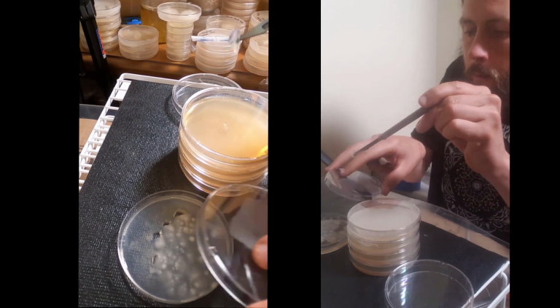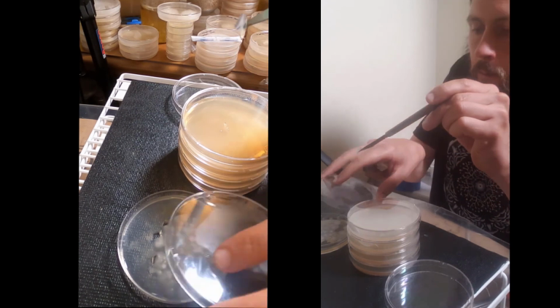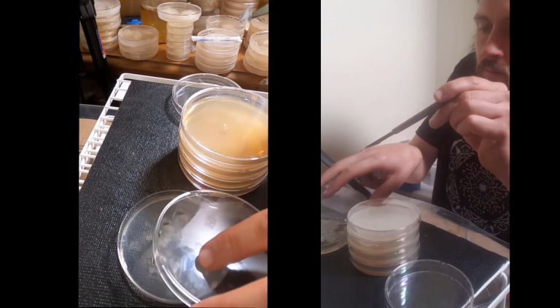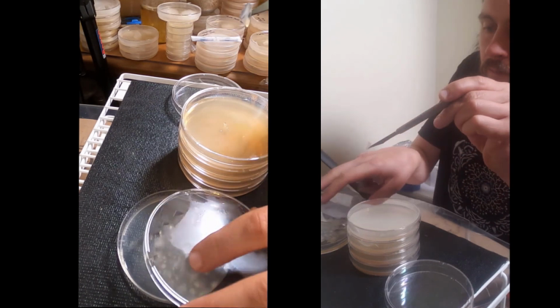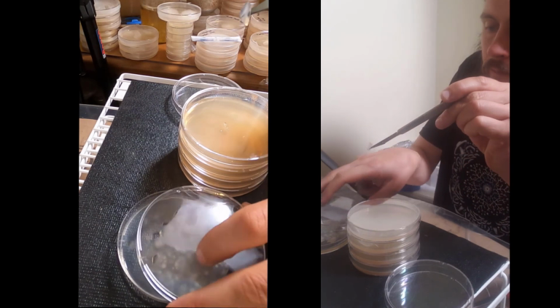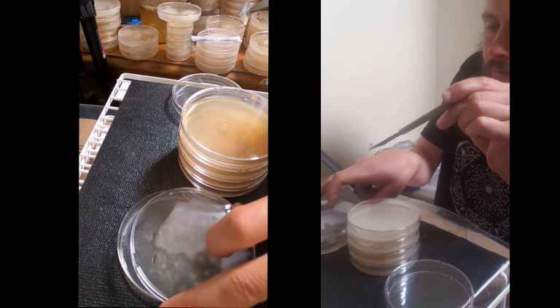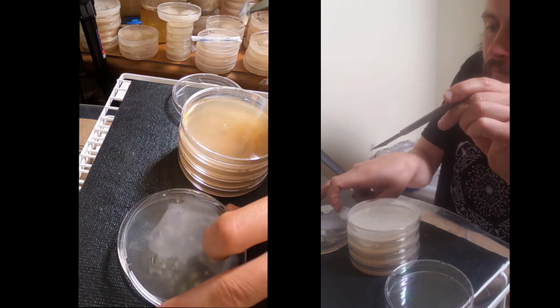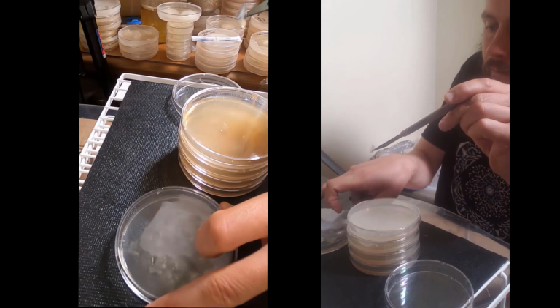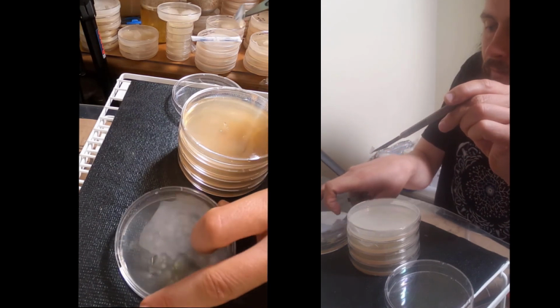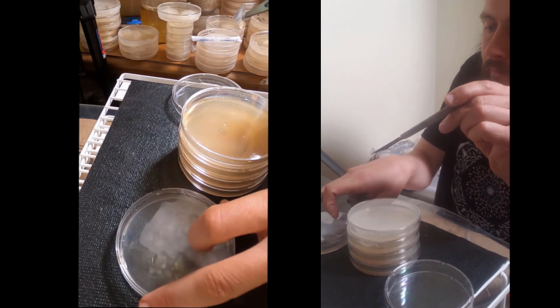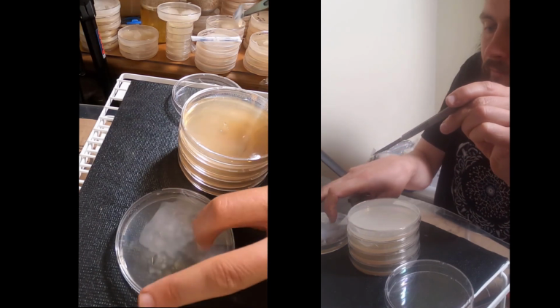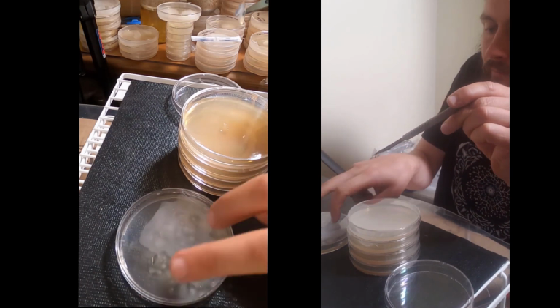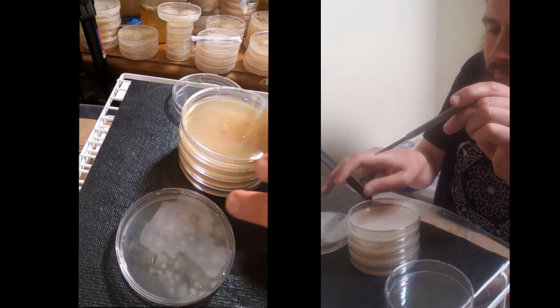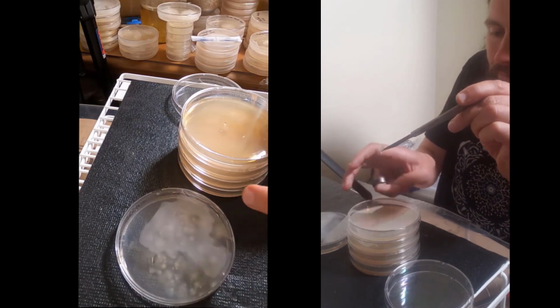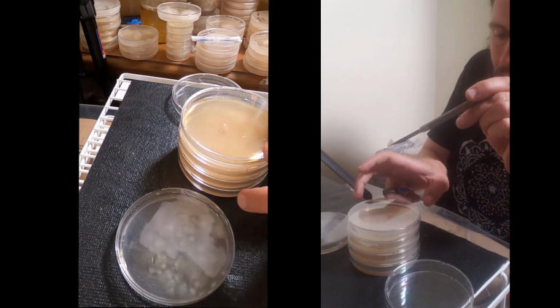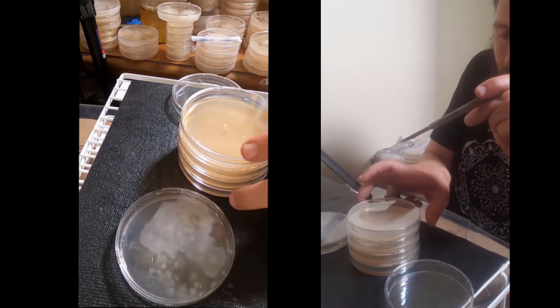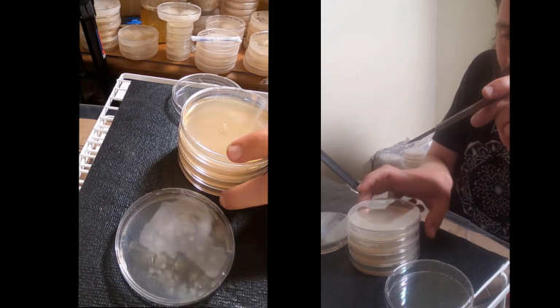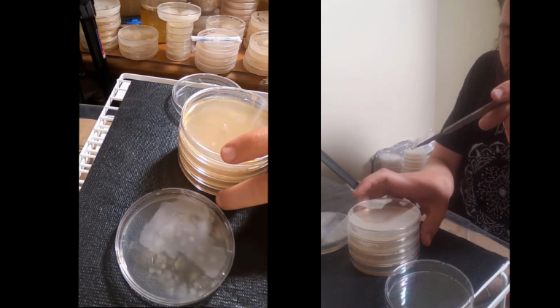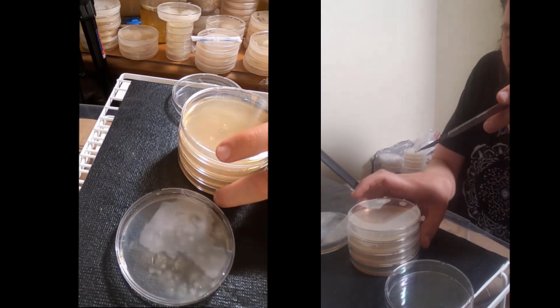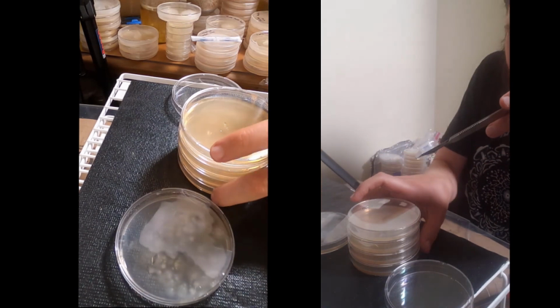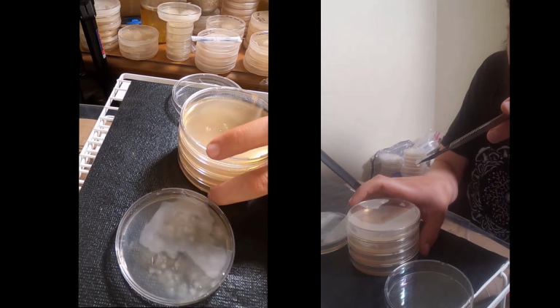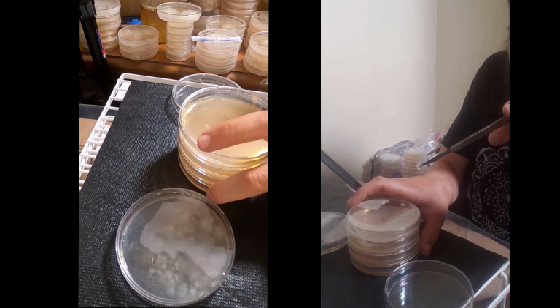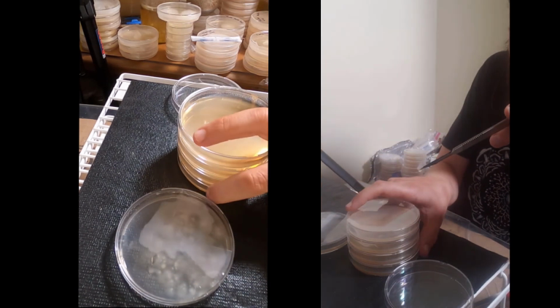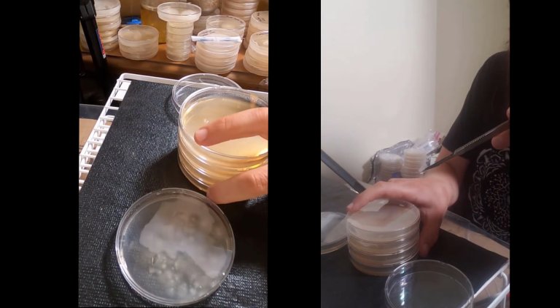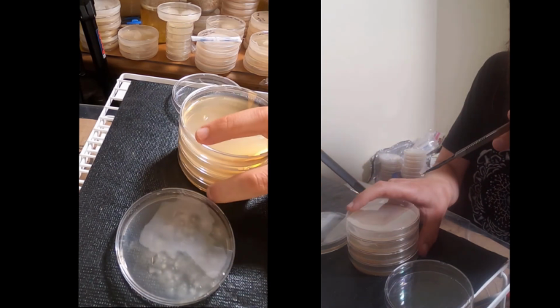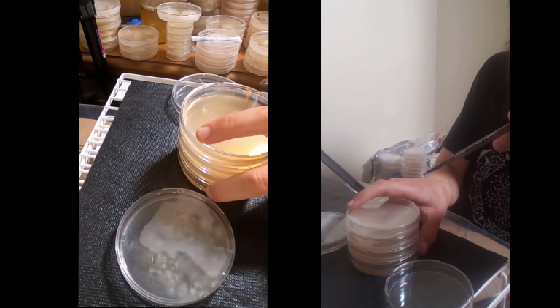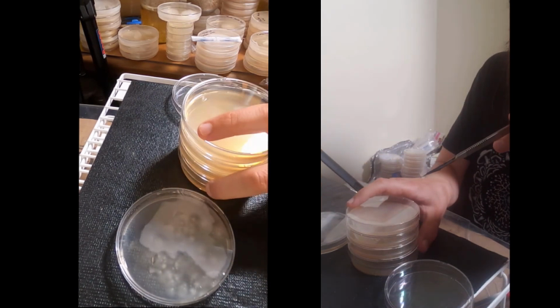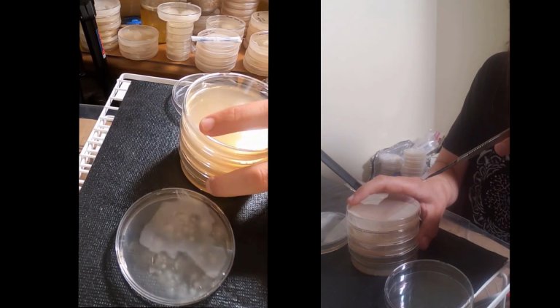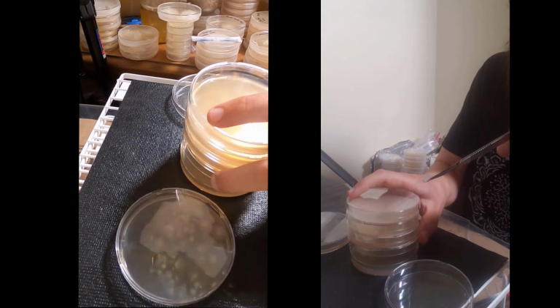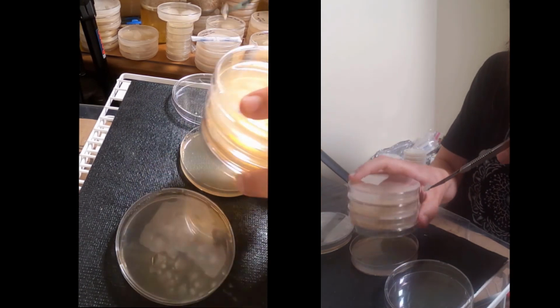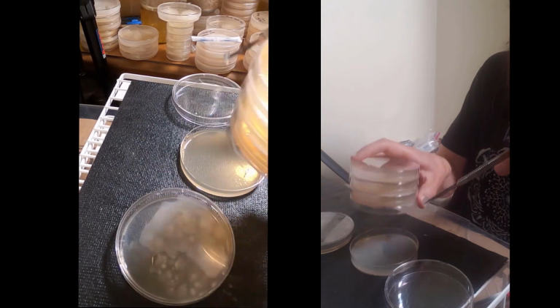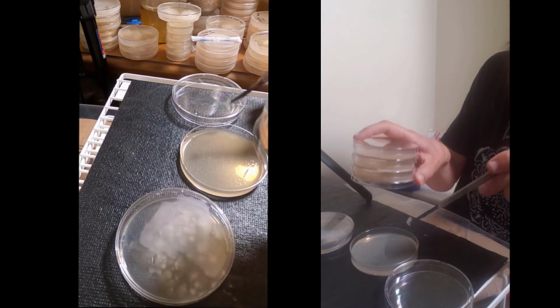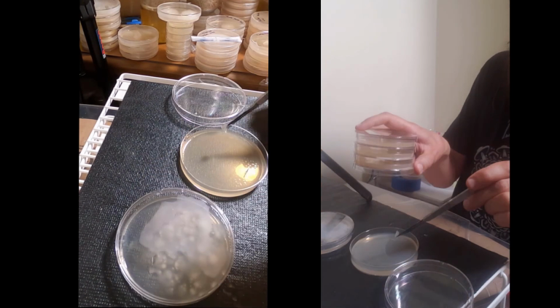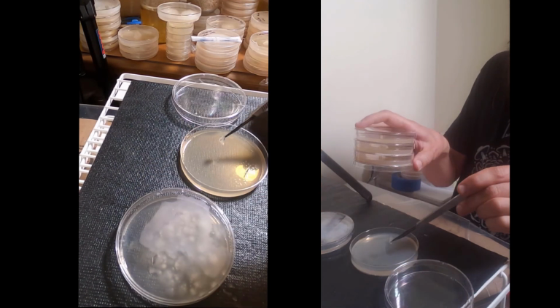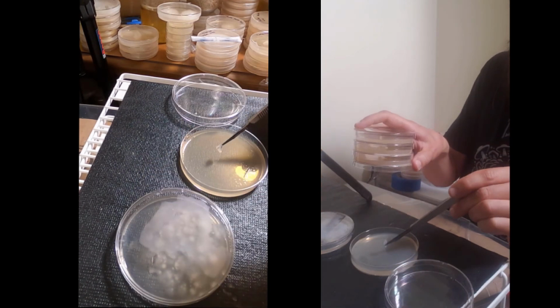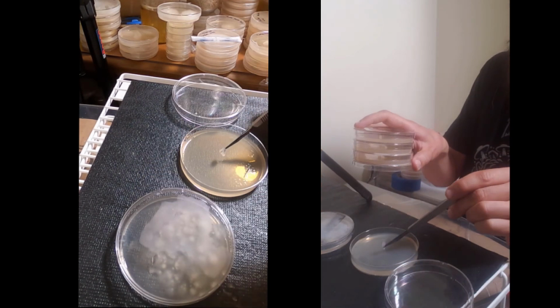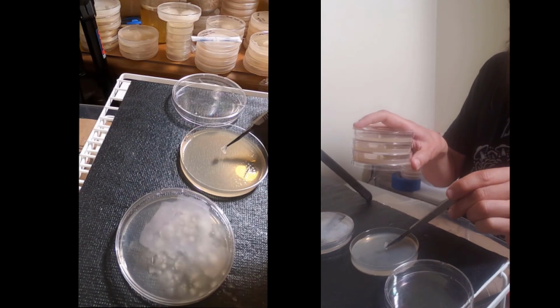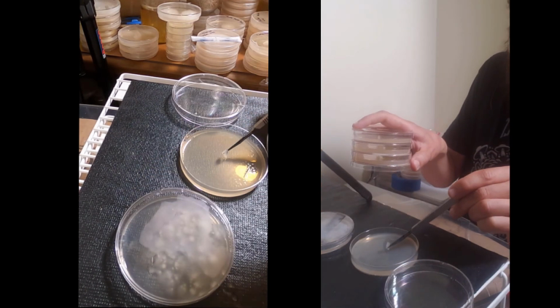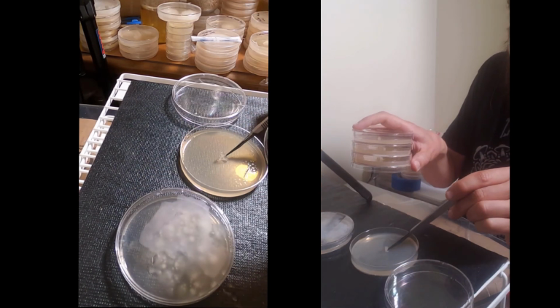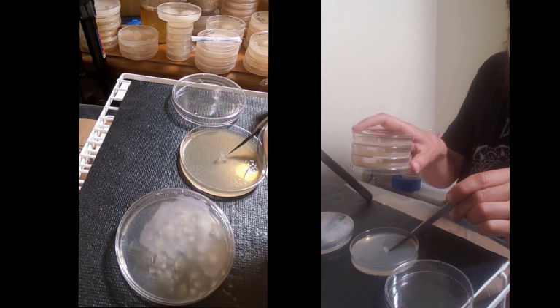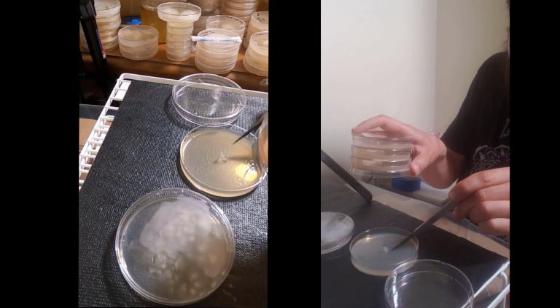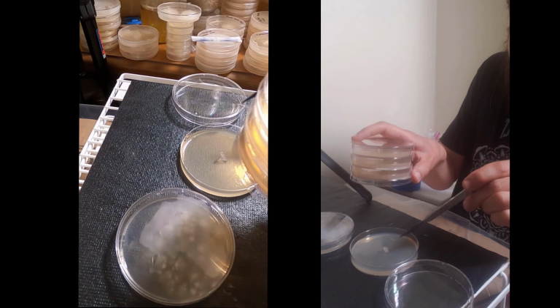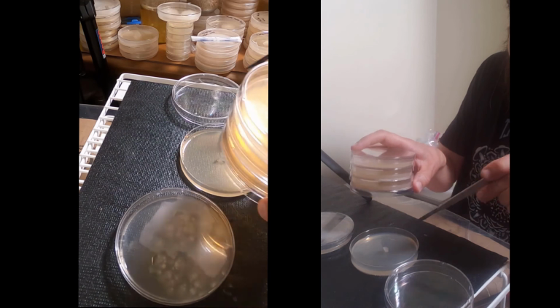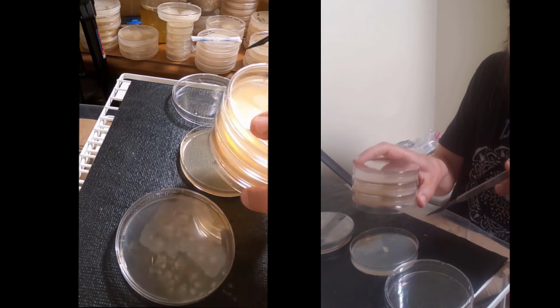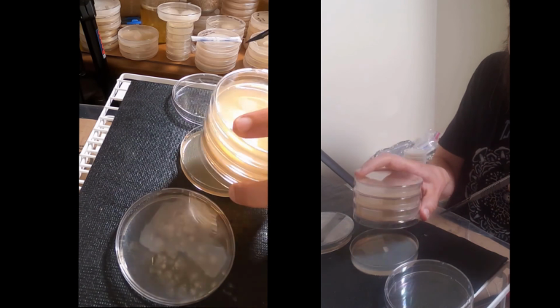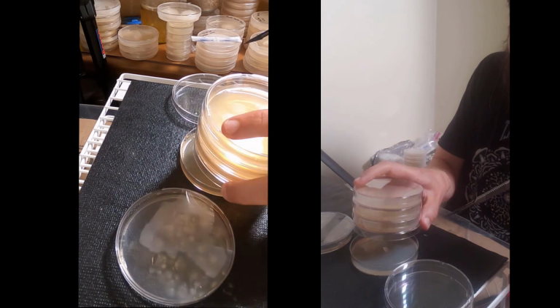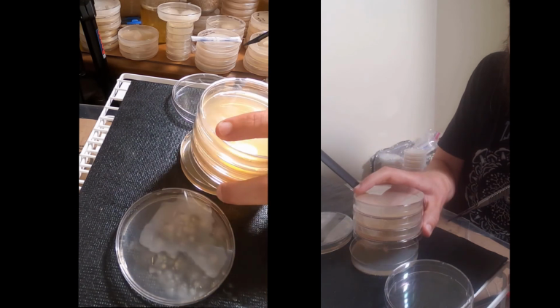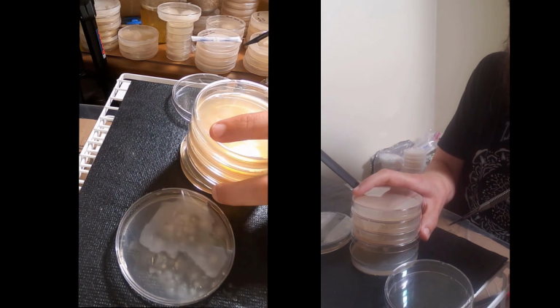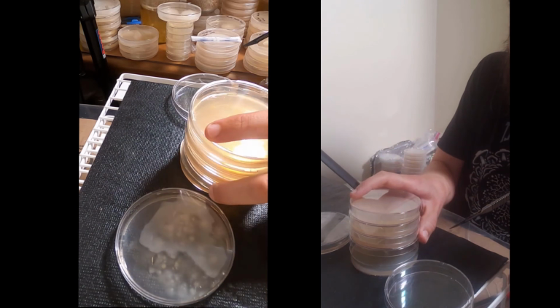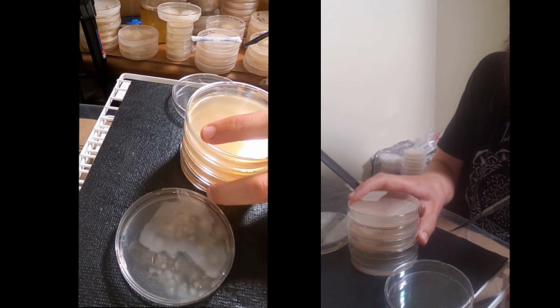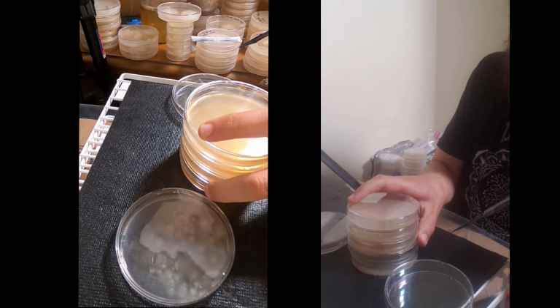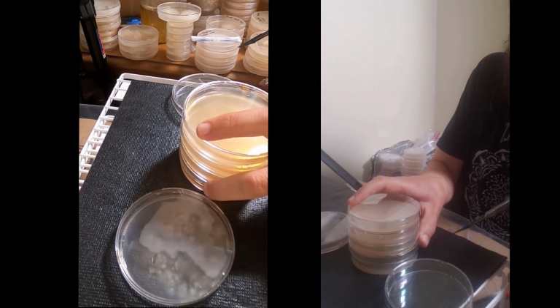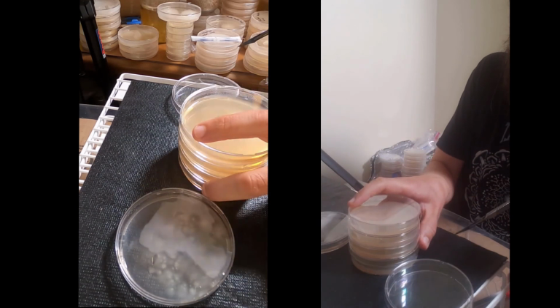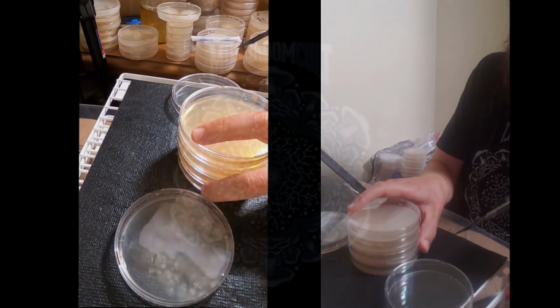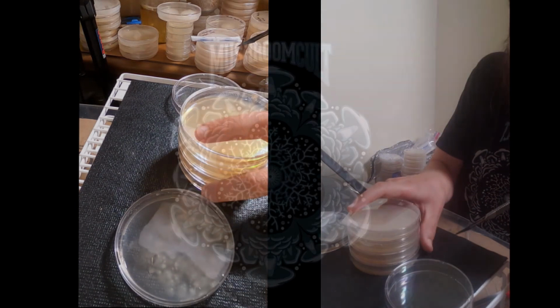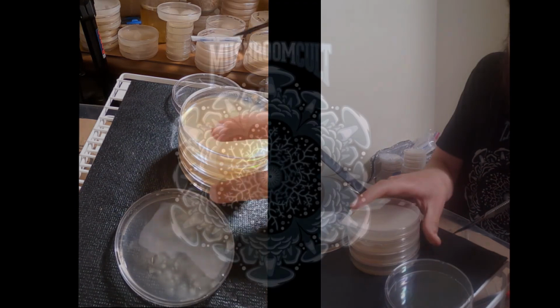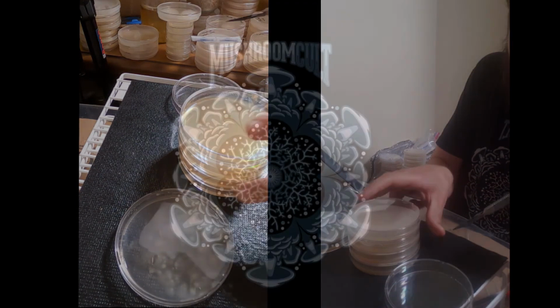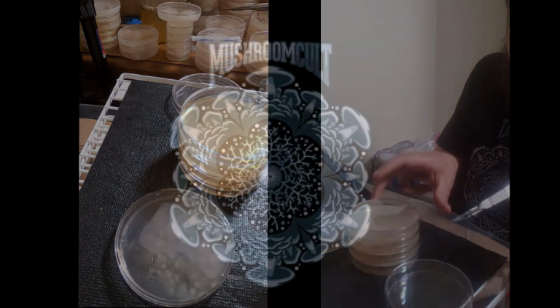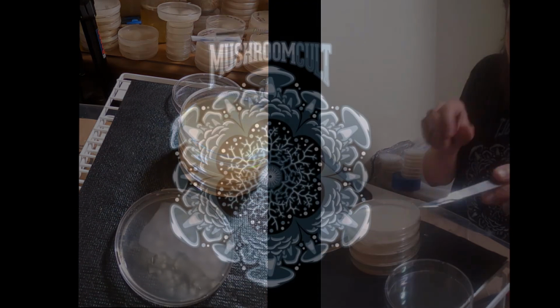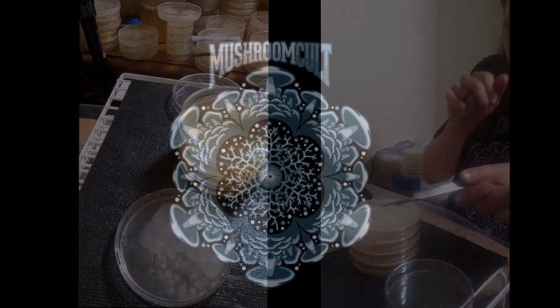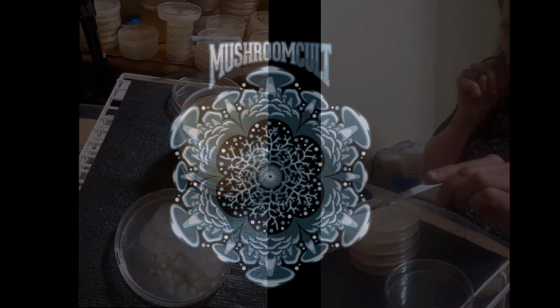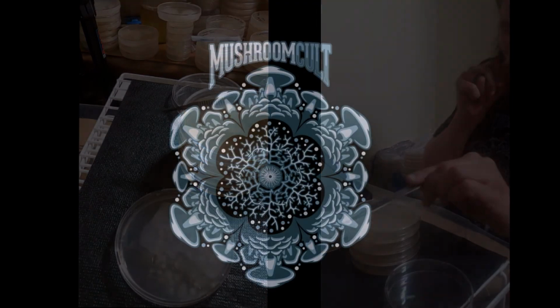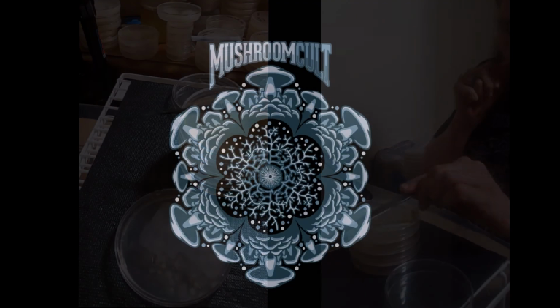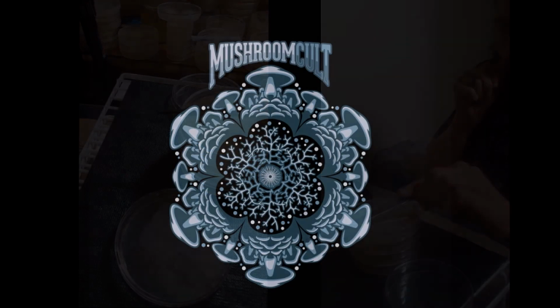Smaller the better — you really only need one cell. These are quite large pieces actually. So there I have four different colonies isolated.